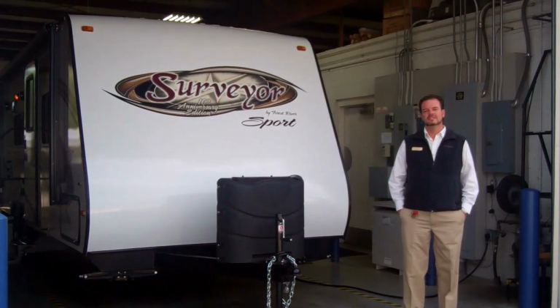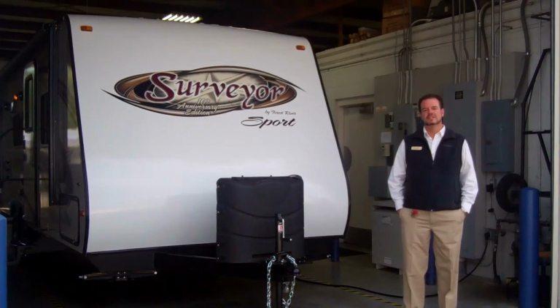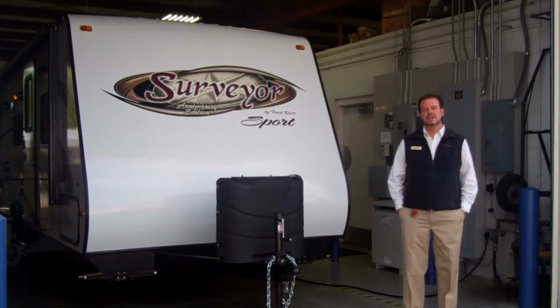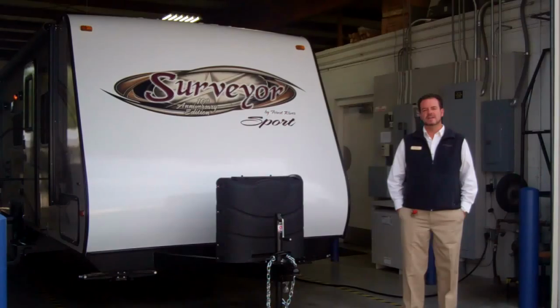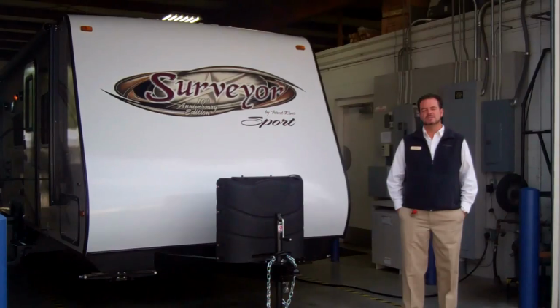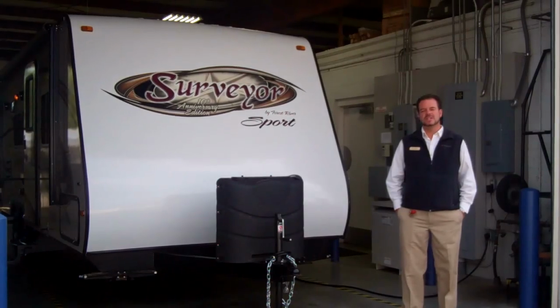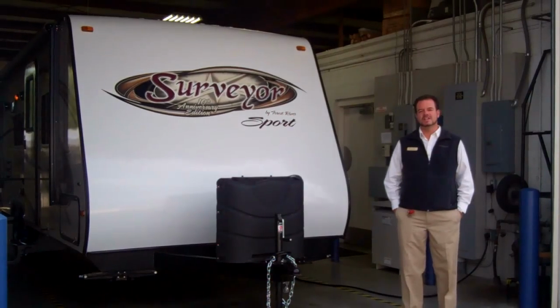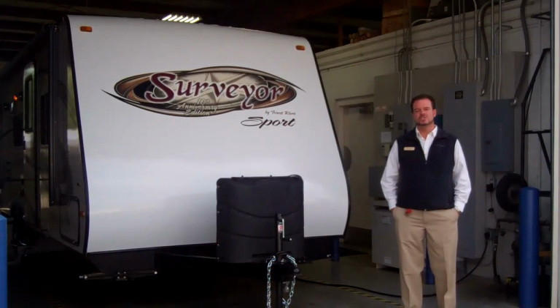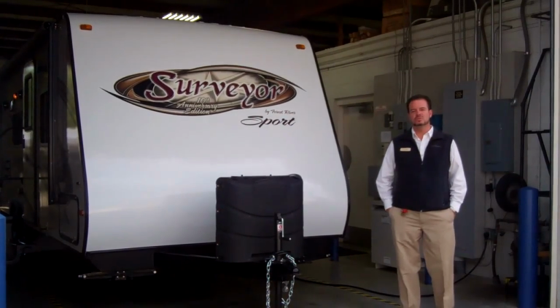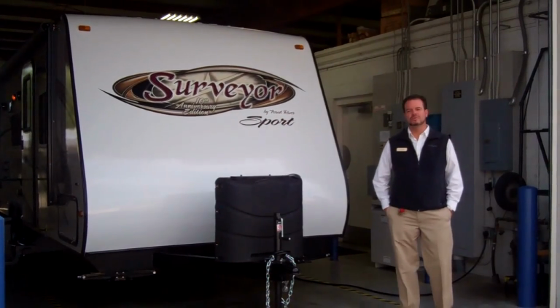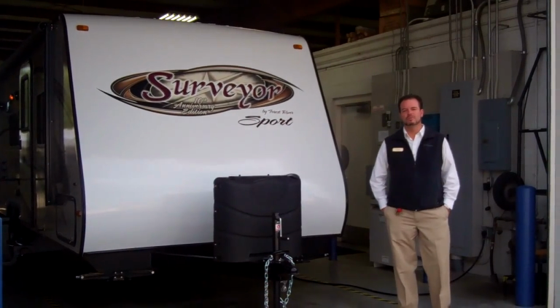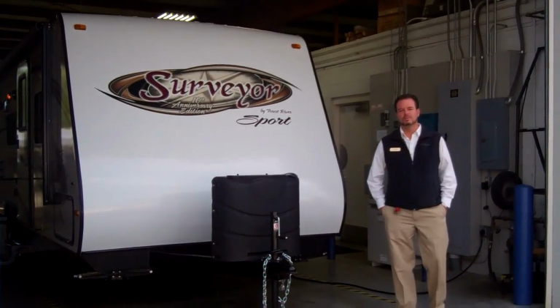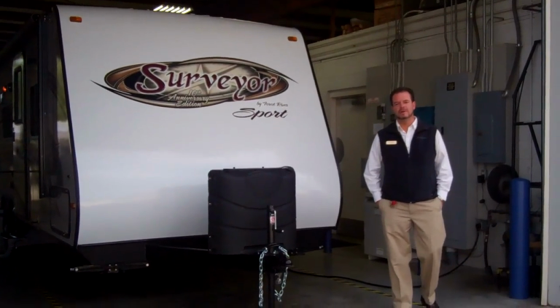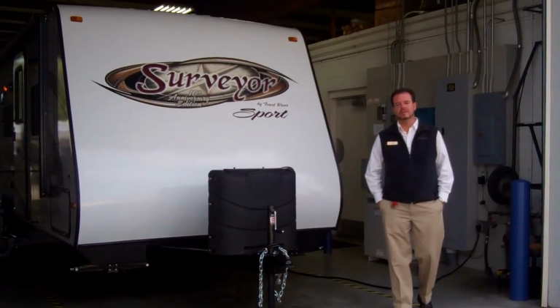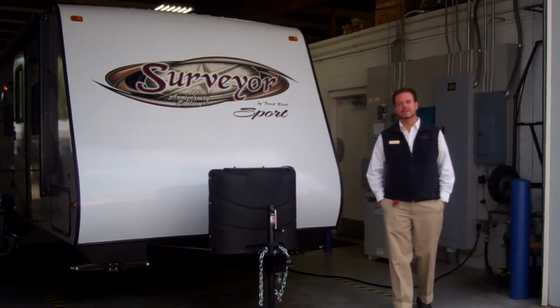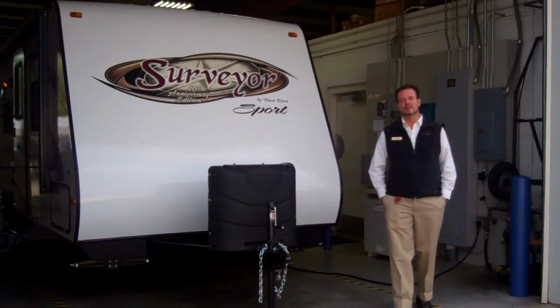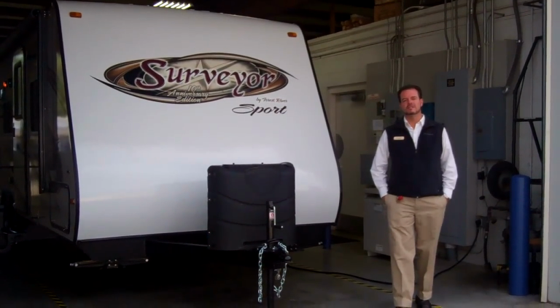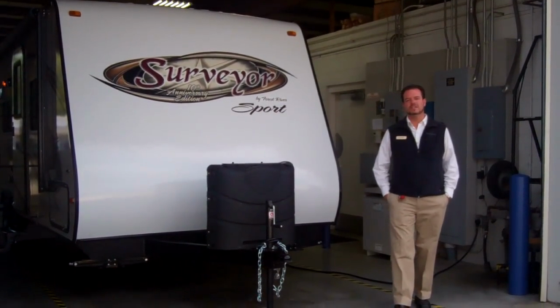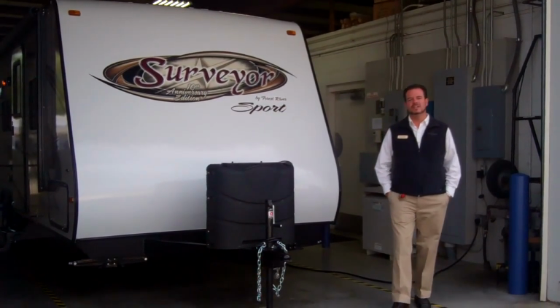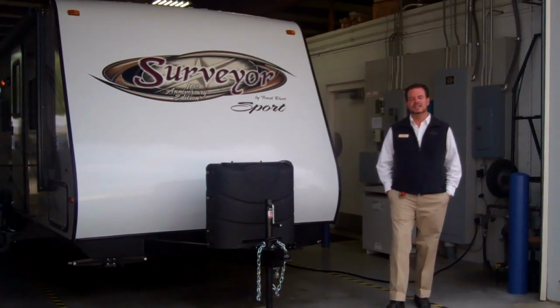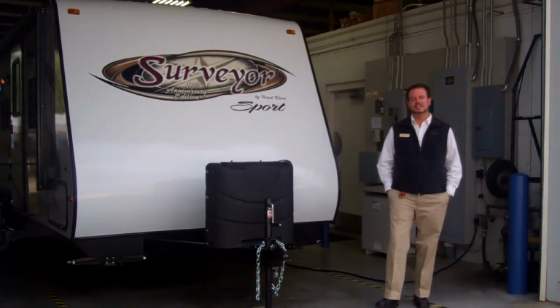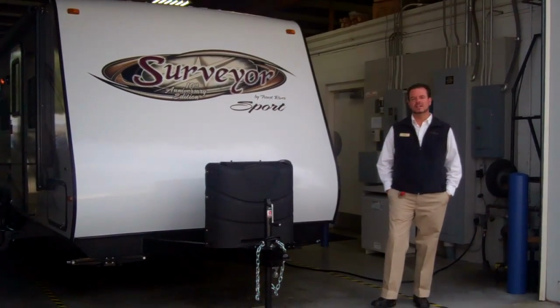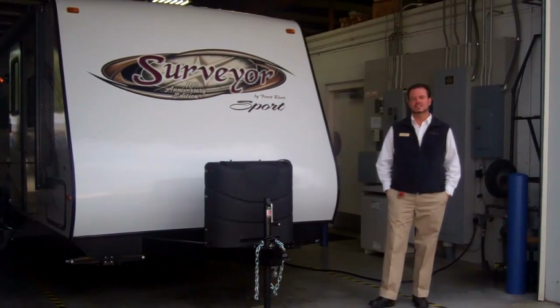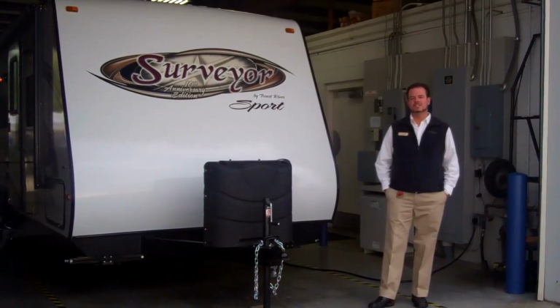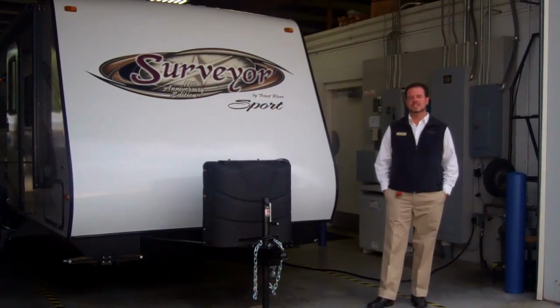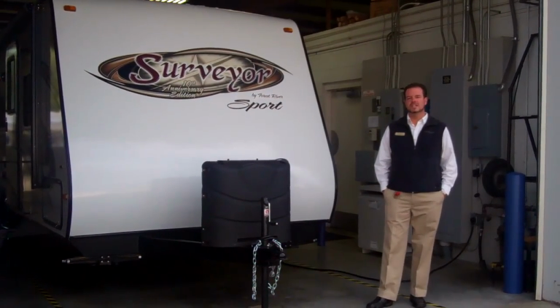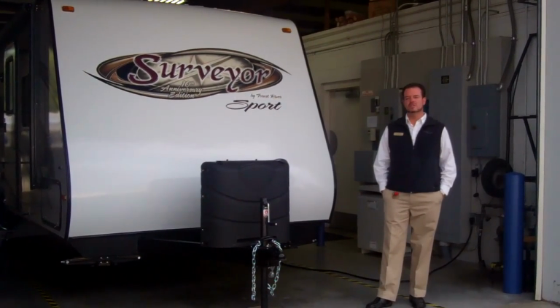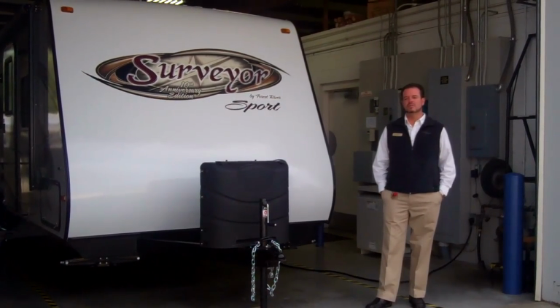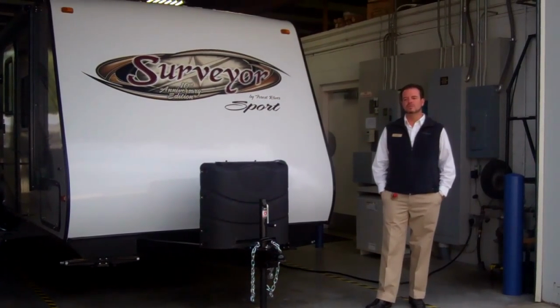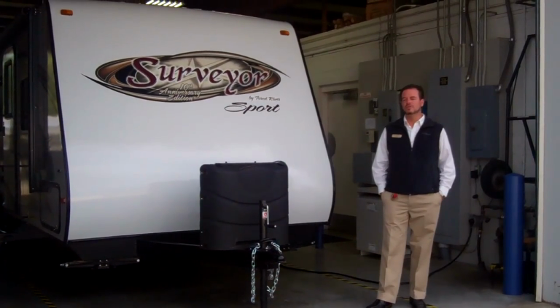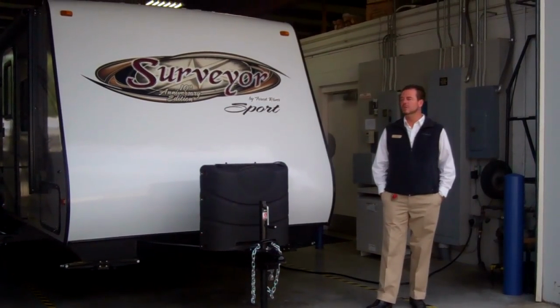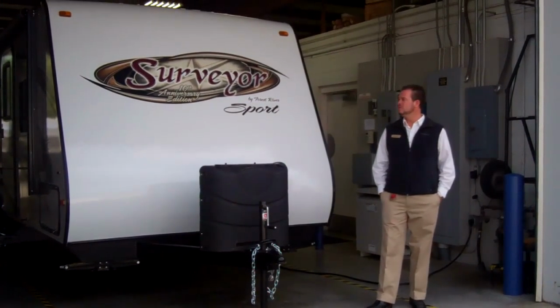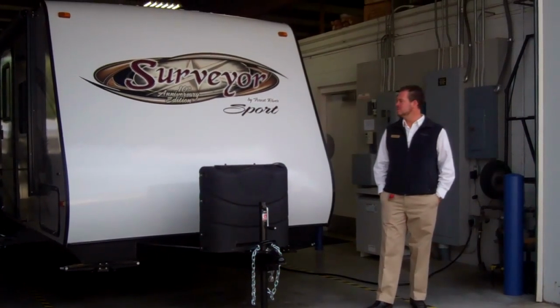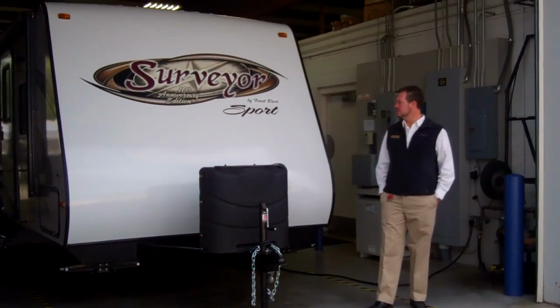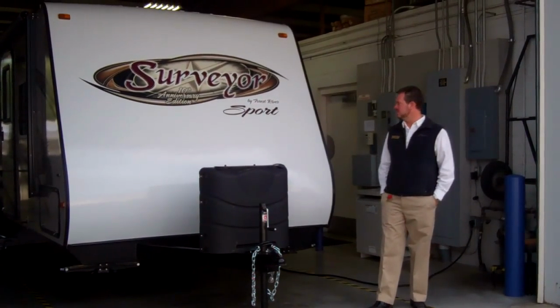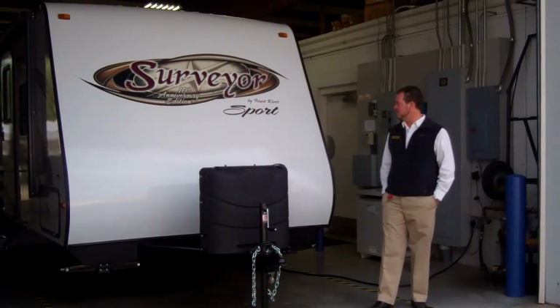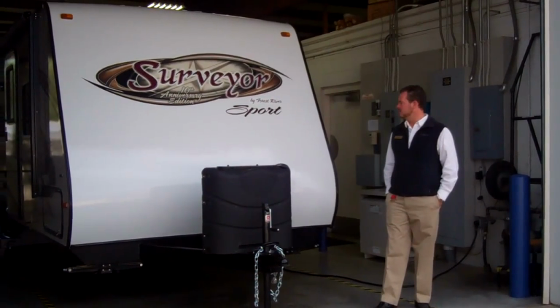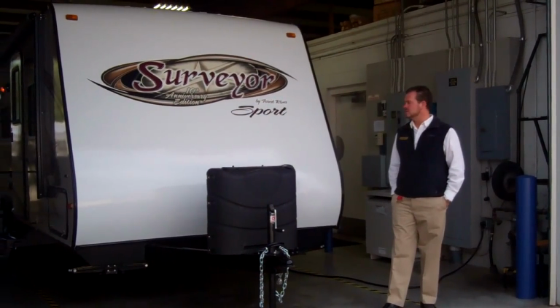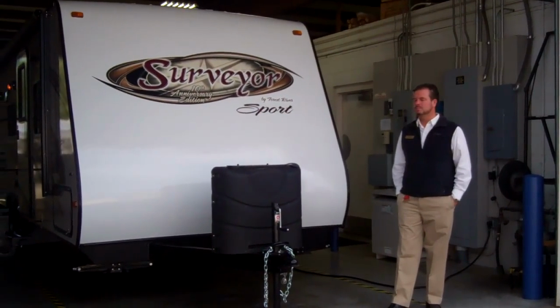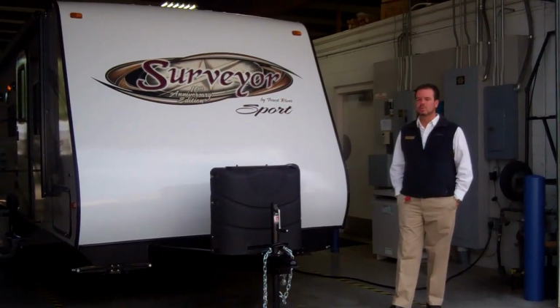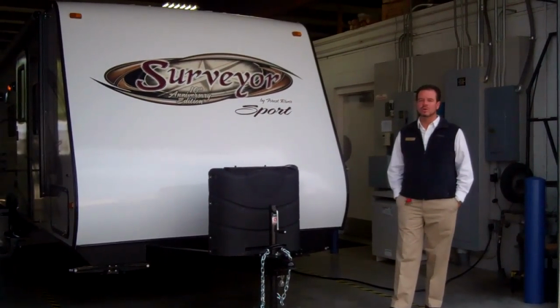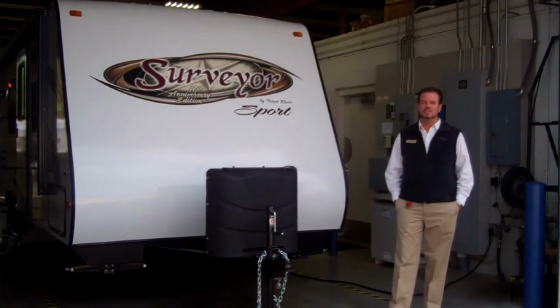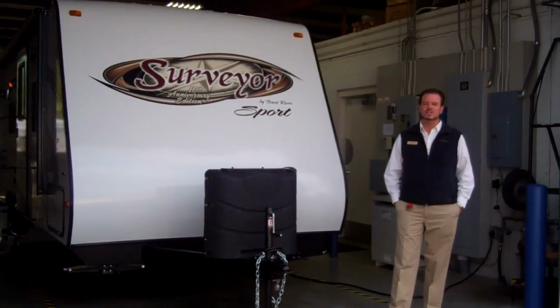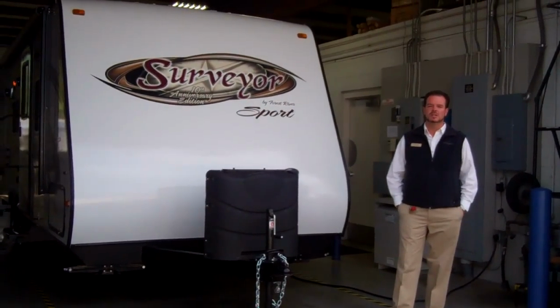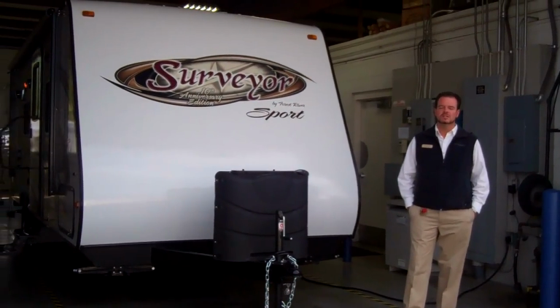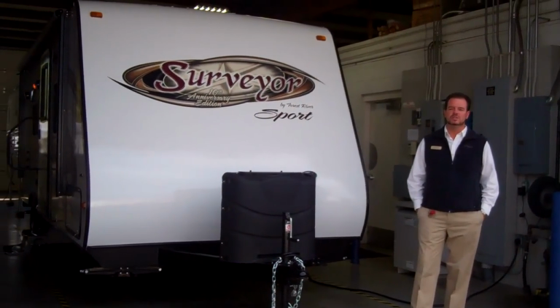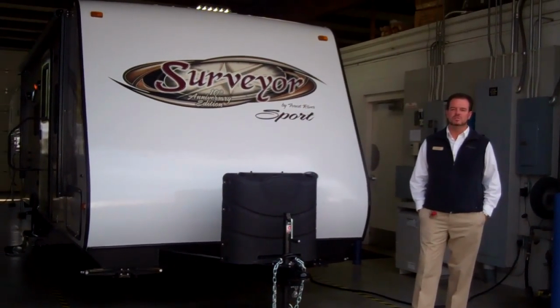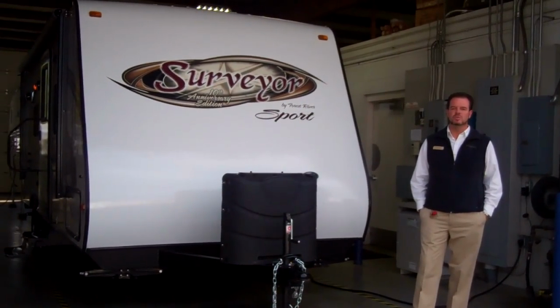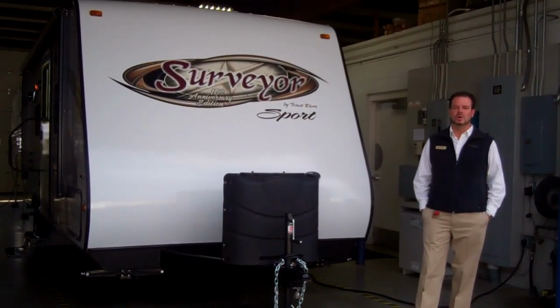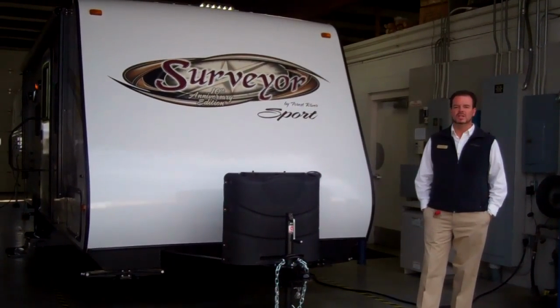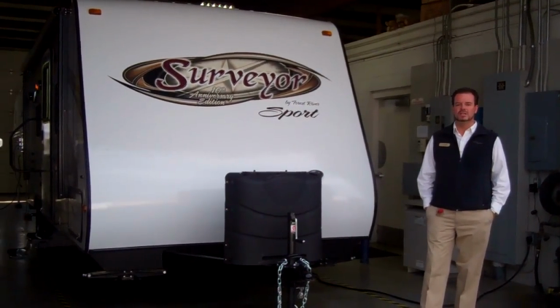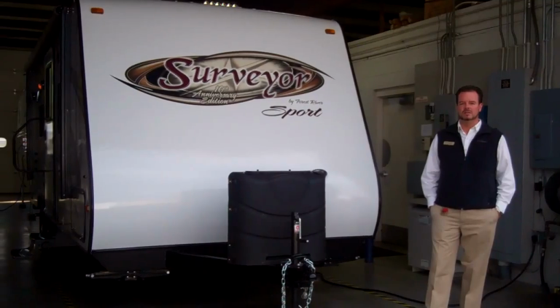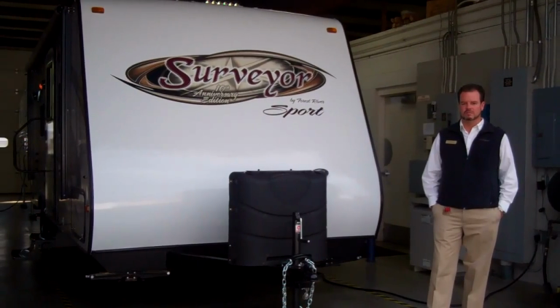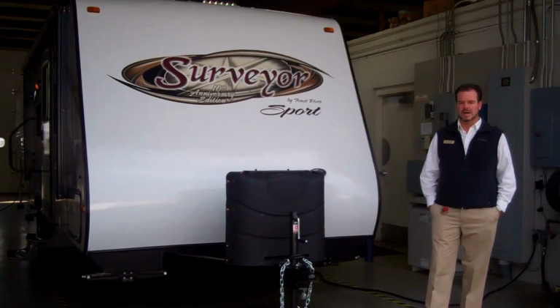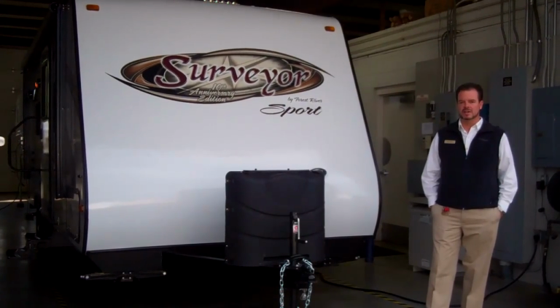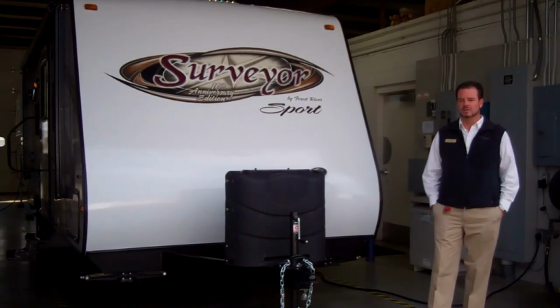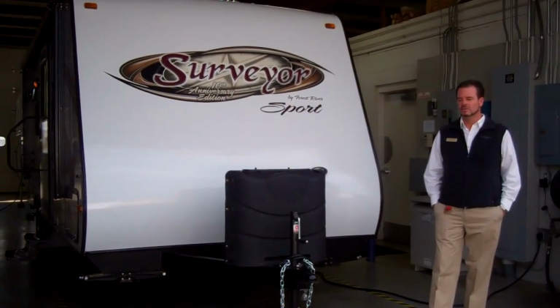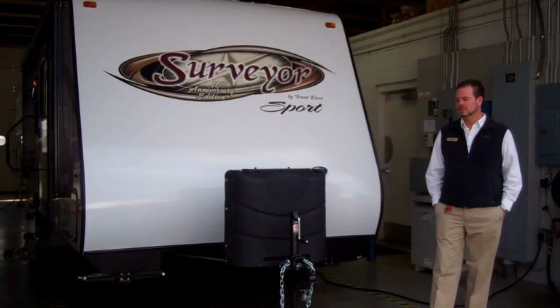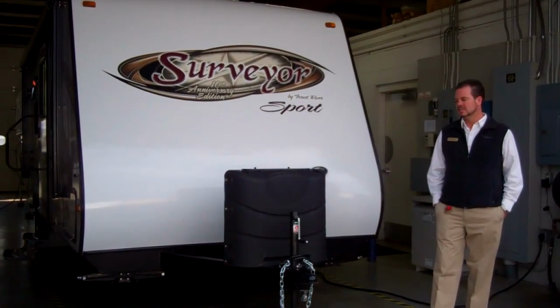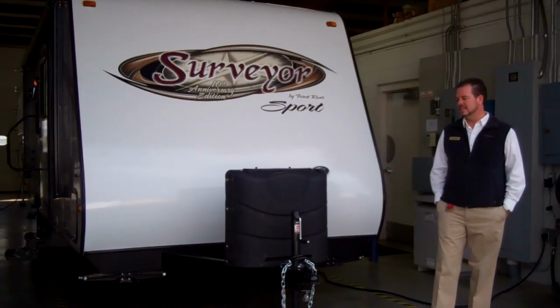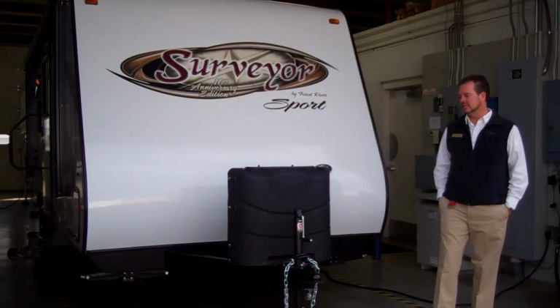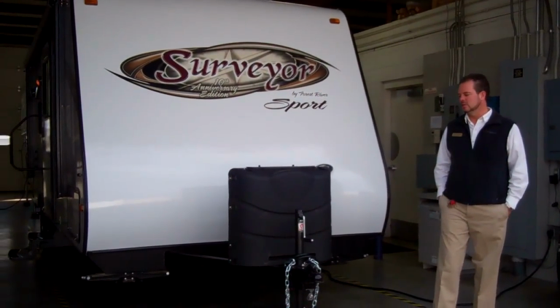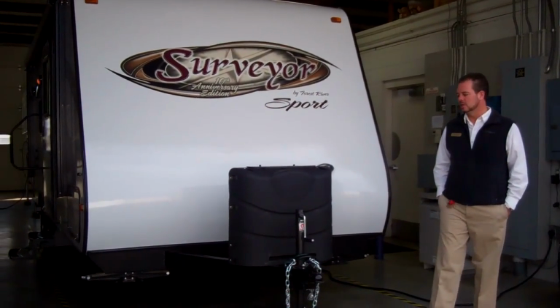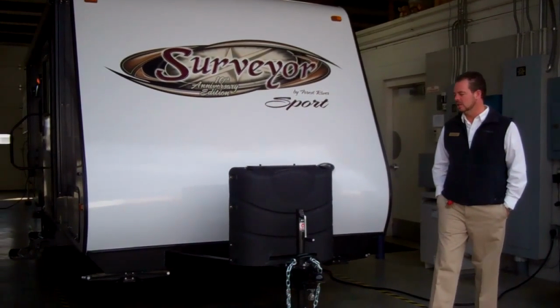Hi, I'm Scott Jewell from American RV and I'd like to take you through the new Surveyor Sport 220 model. Let's take a look.